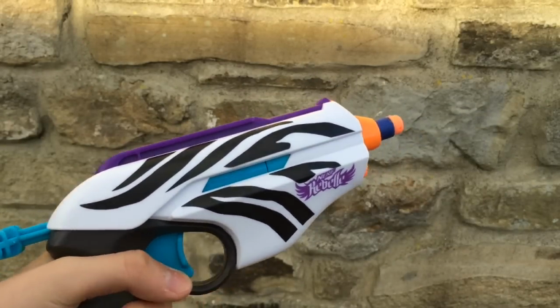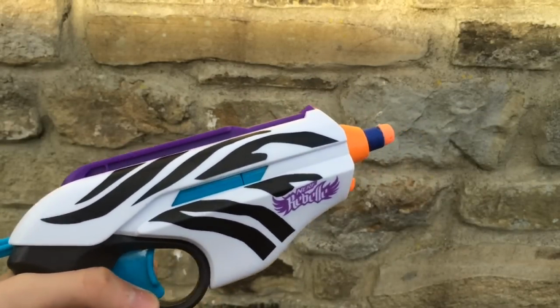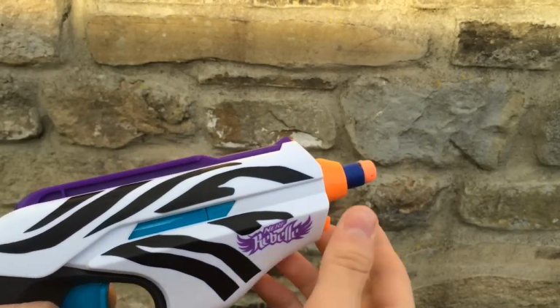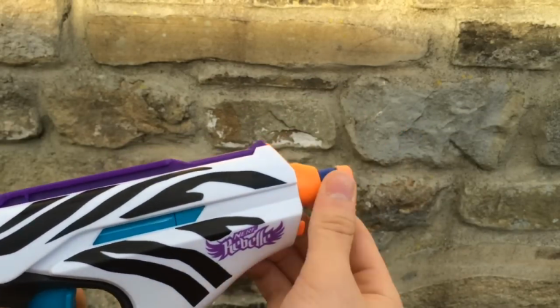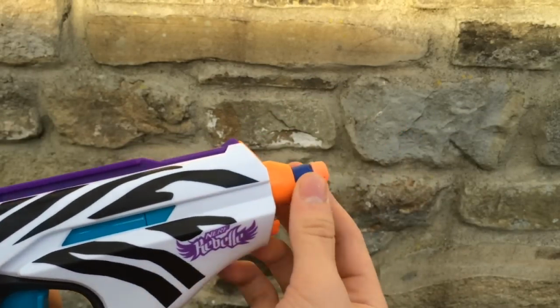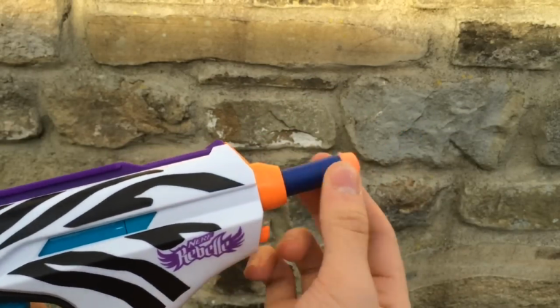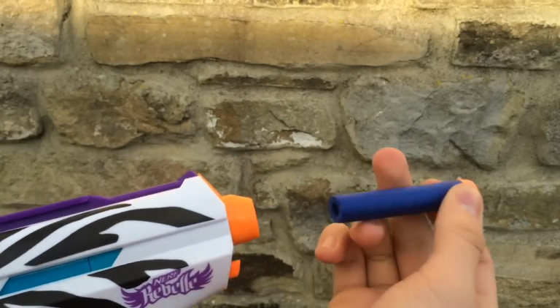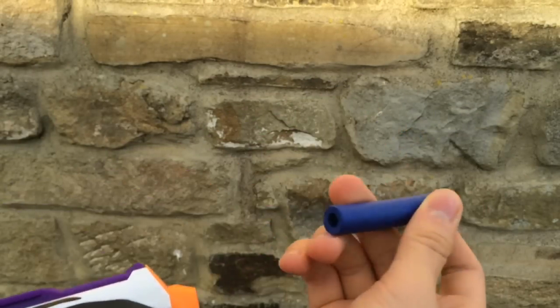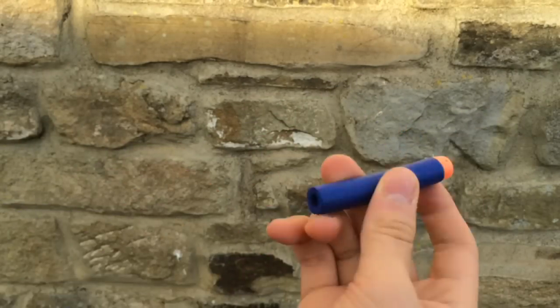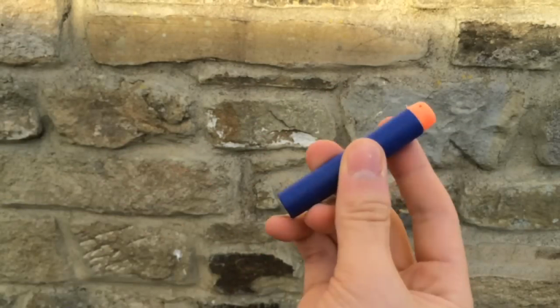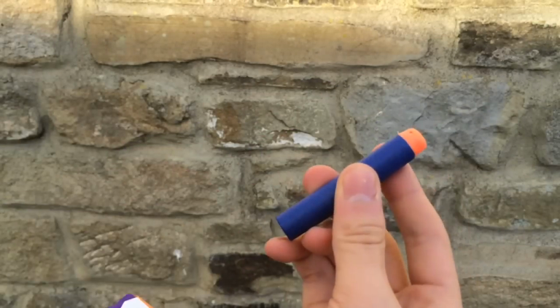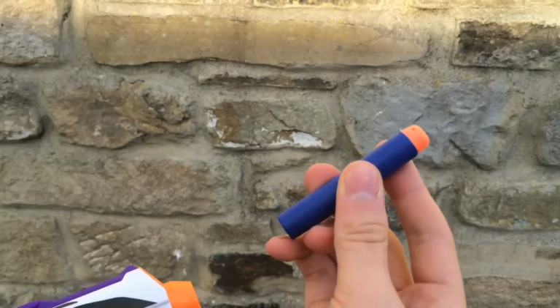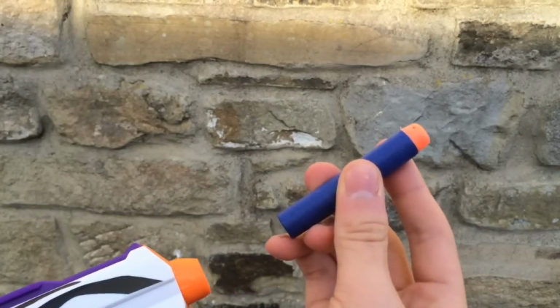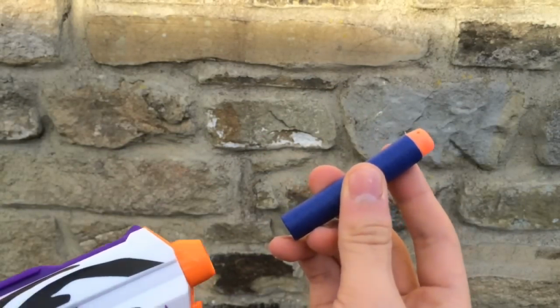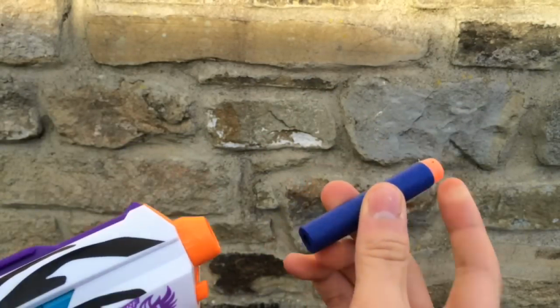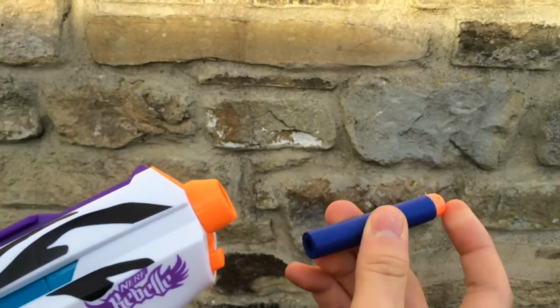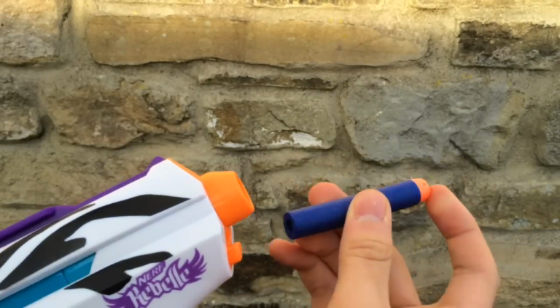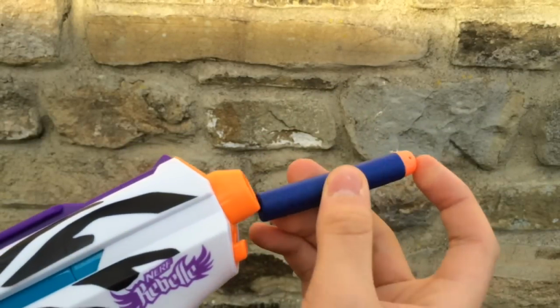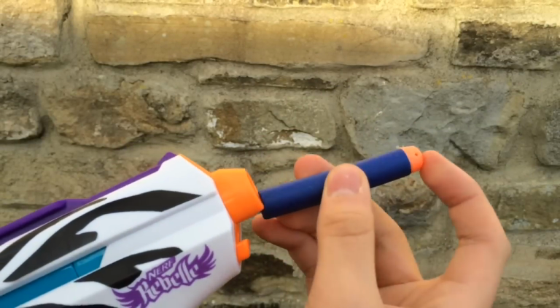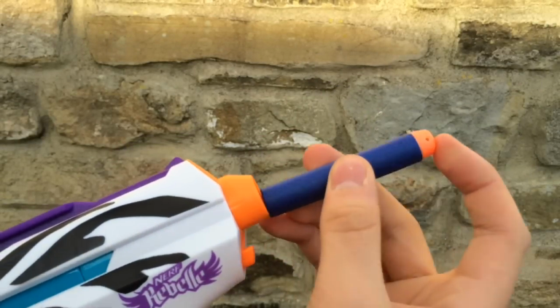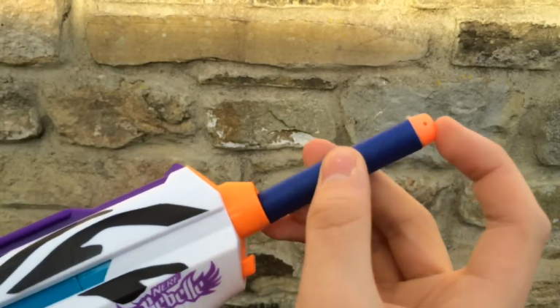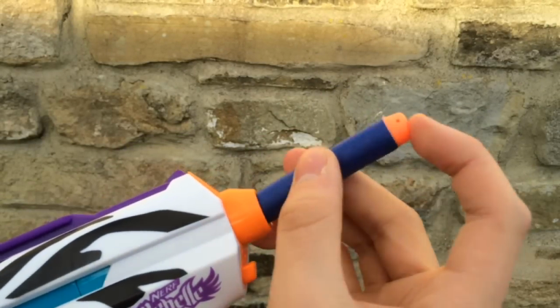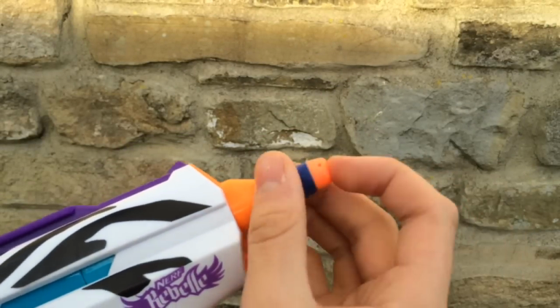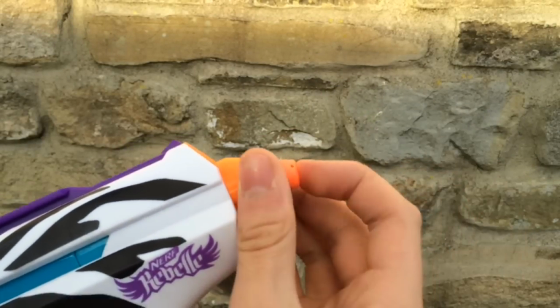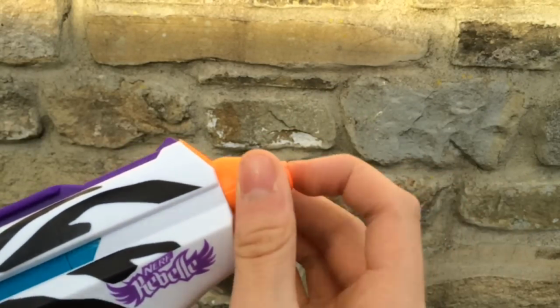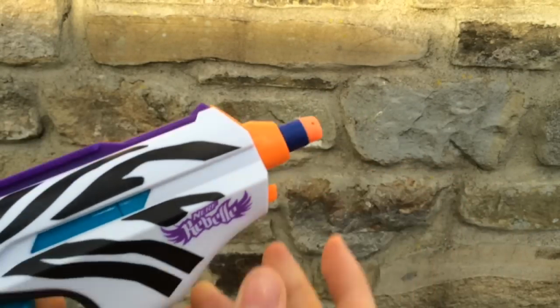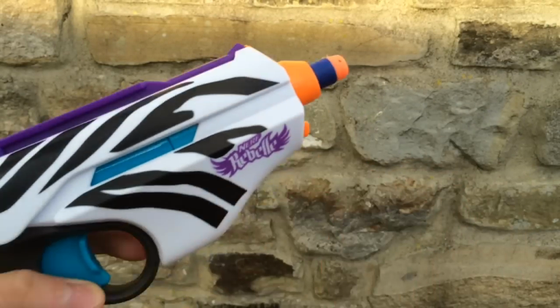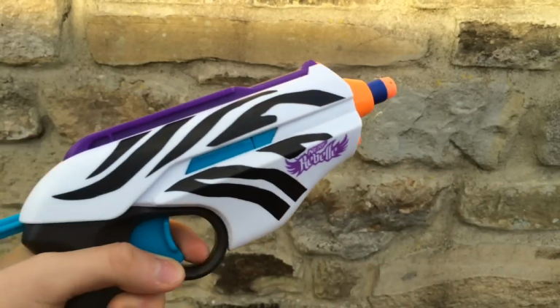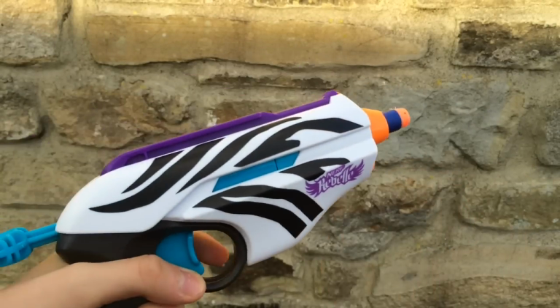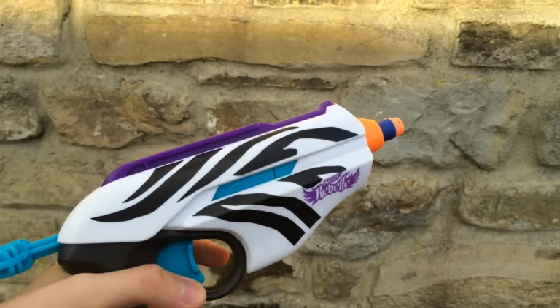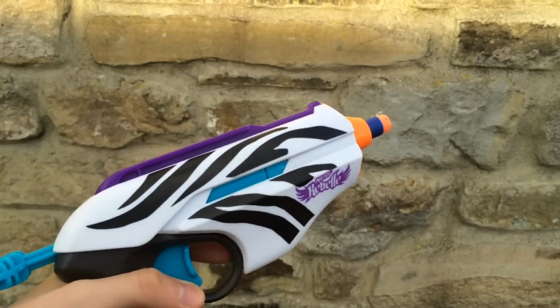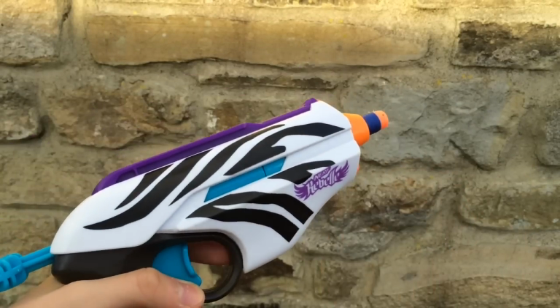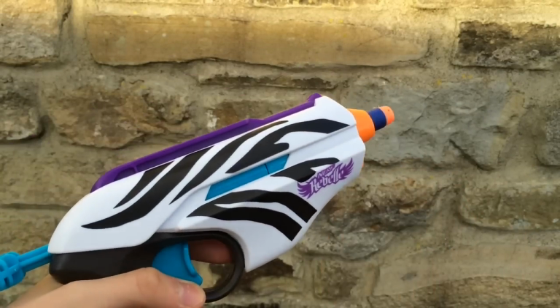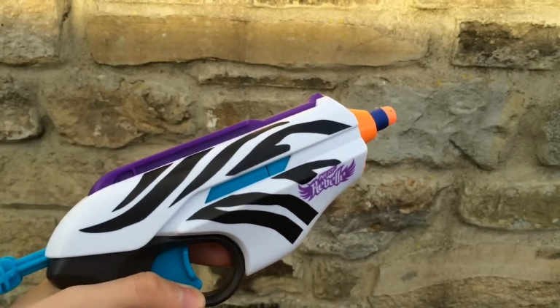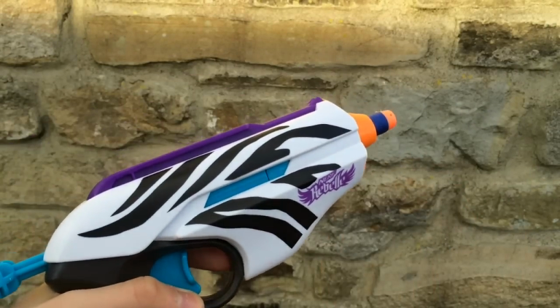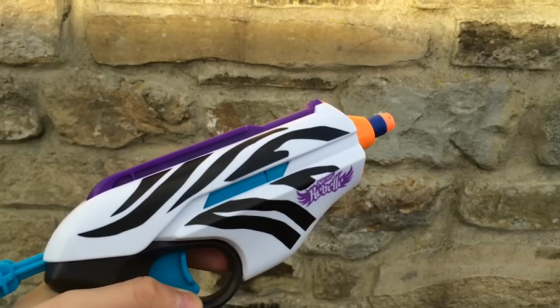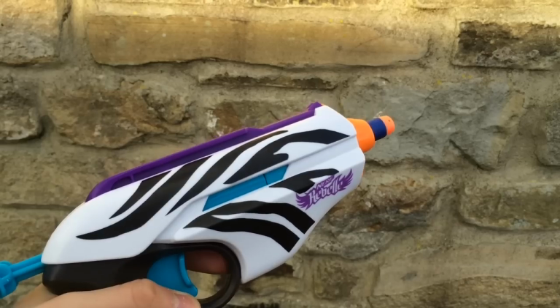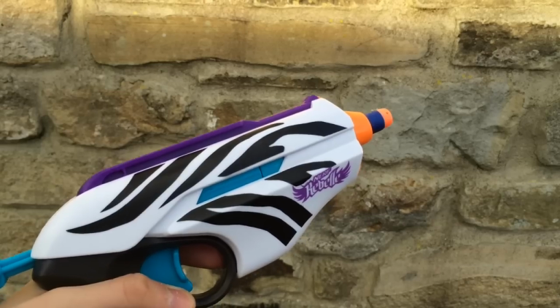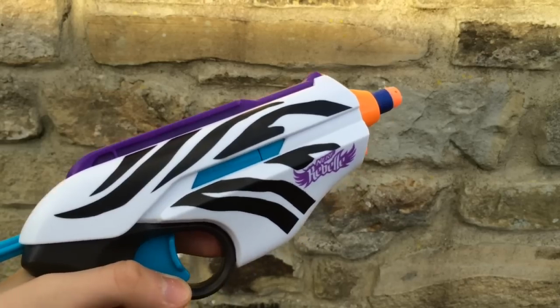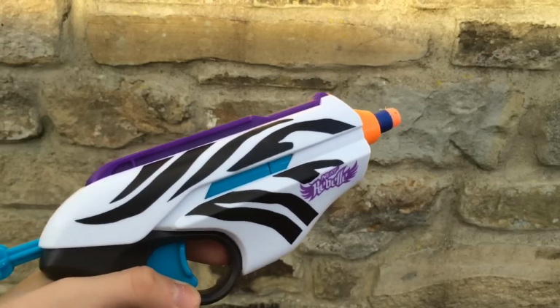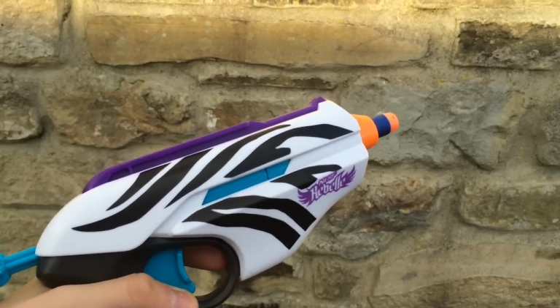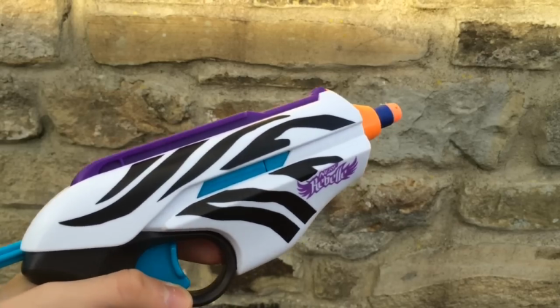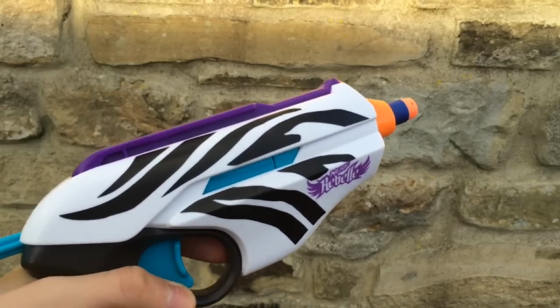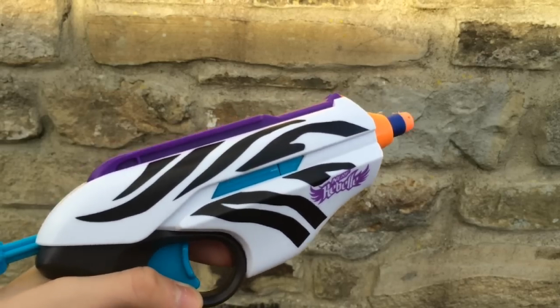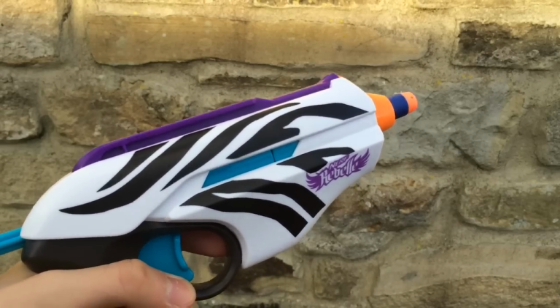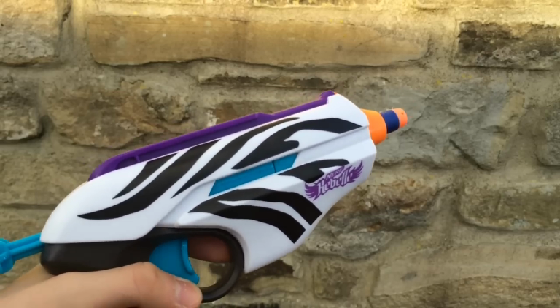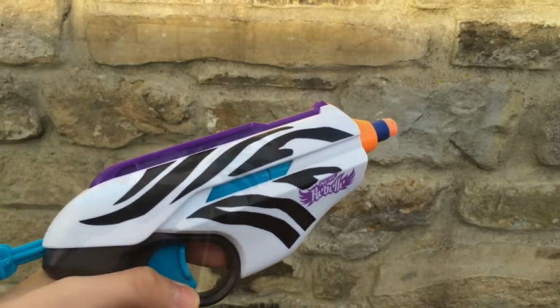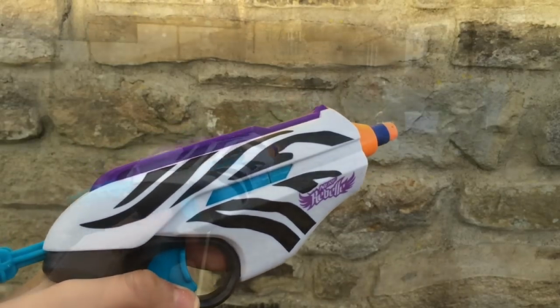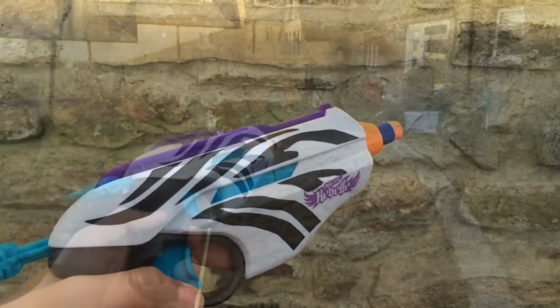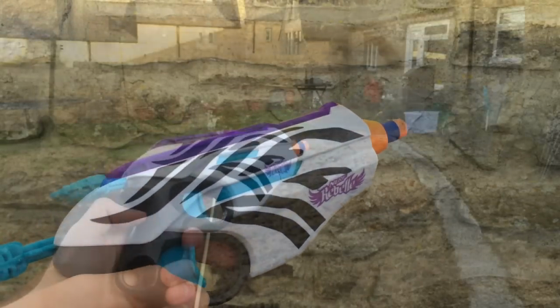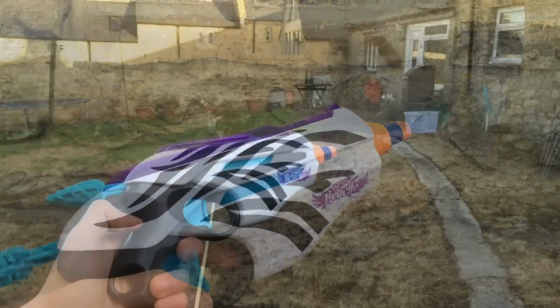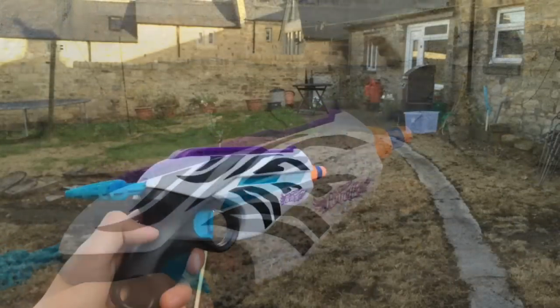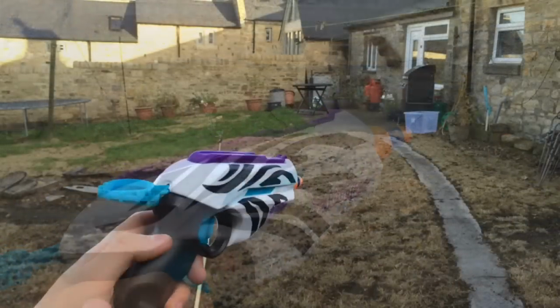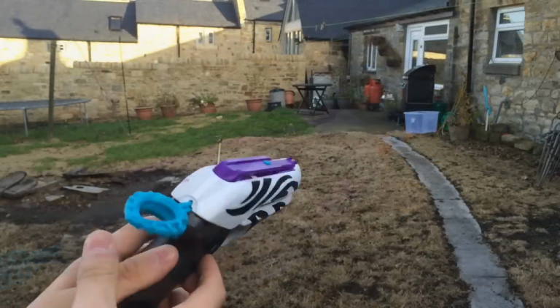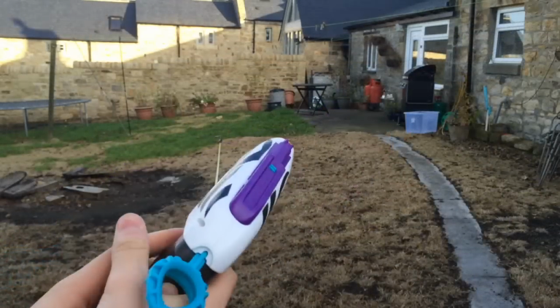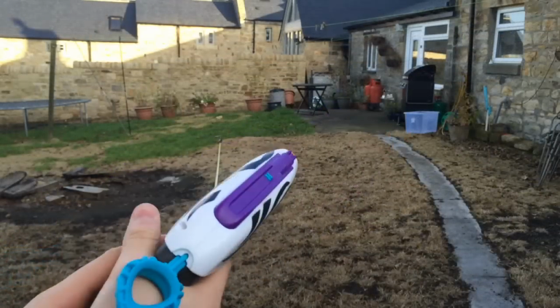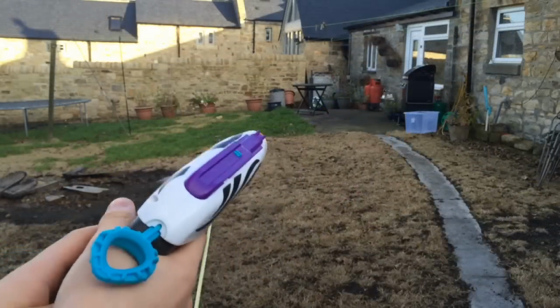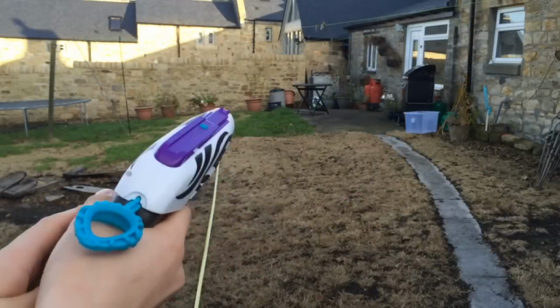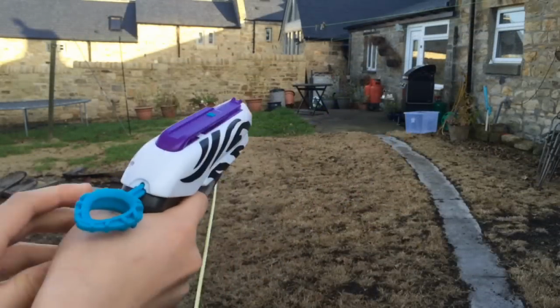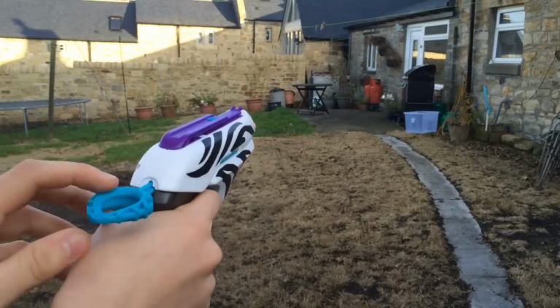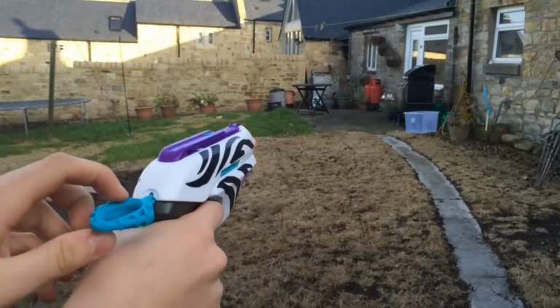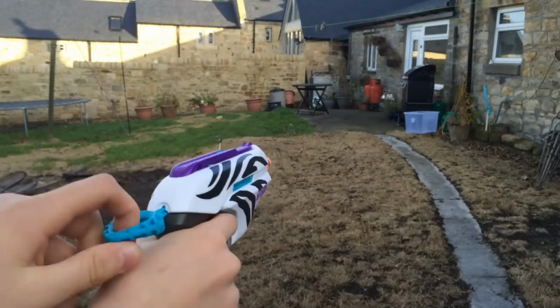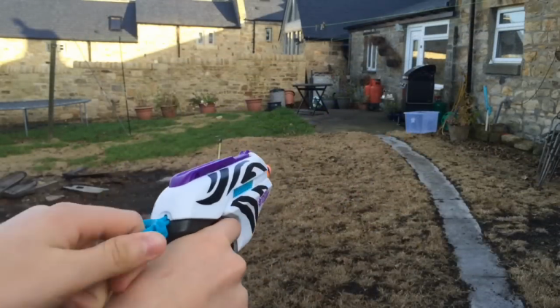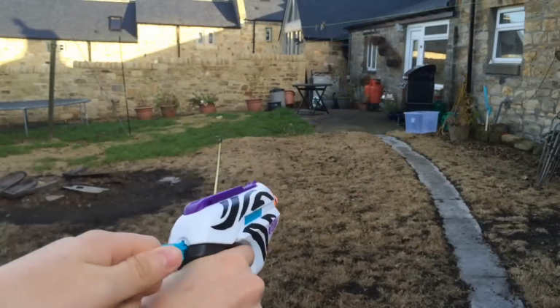On to the range test of the Wild Glam. We'll be doing 12 shots of the Elite Darts fired flat at shoulder height. So anyway, let's go on with the range test — 12 shots fired flat. Here we go.